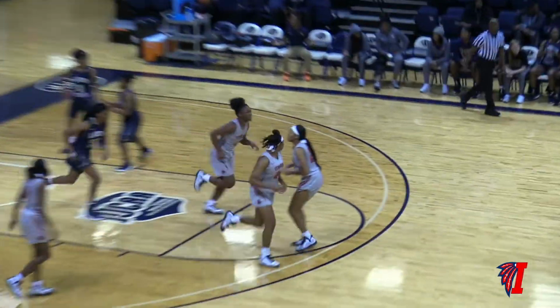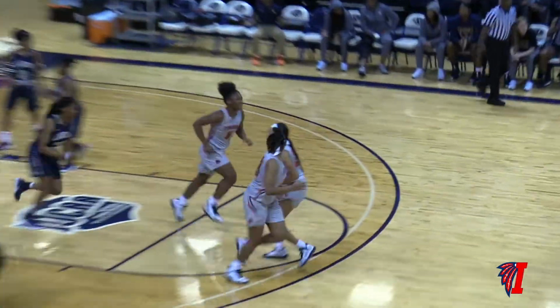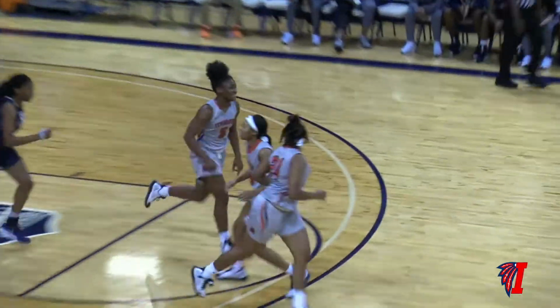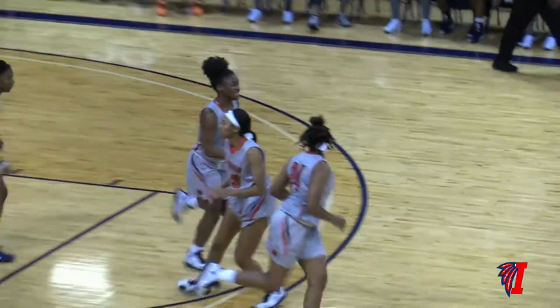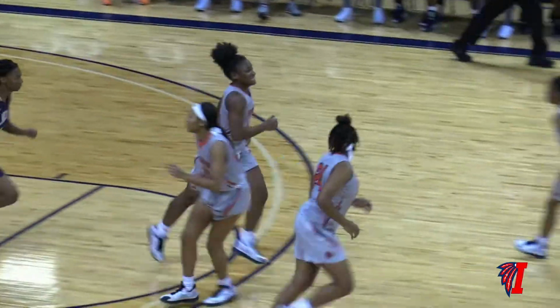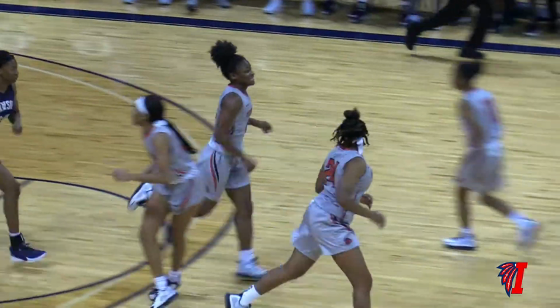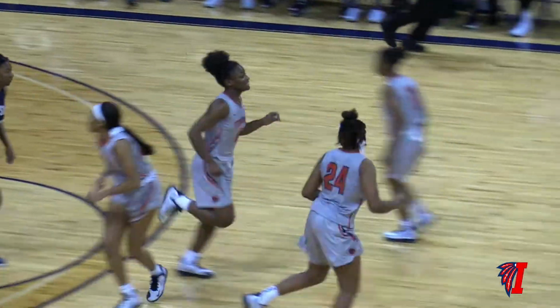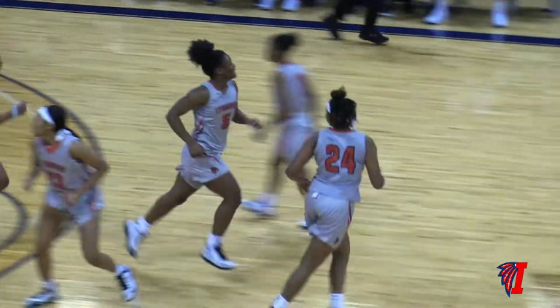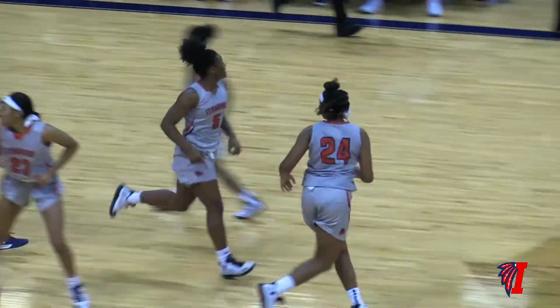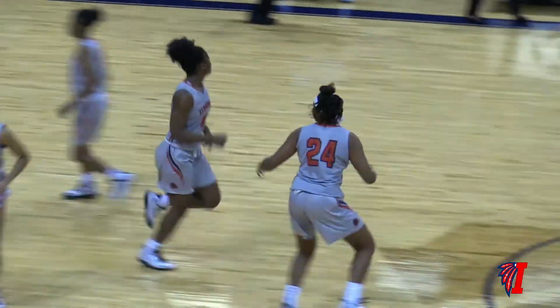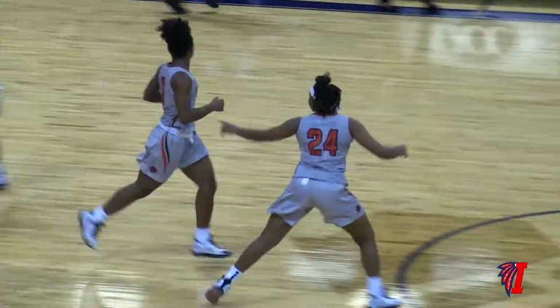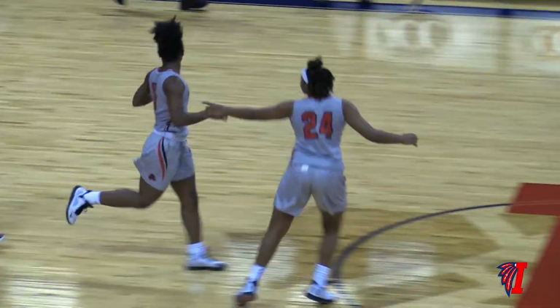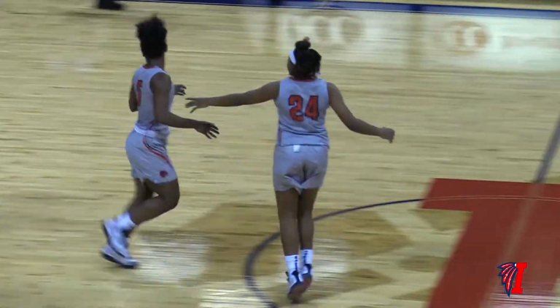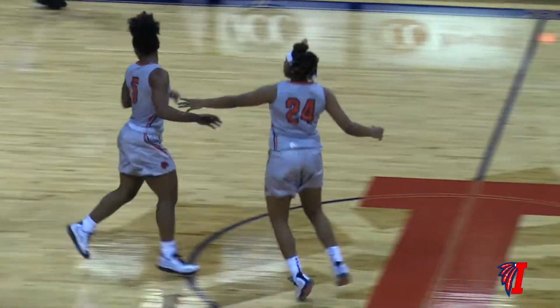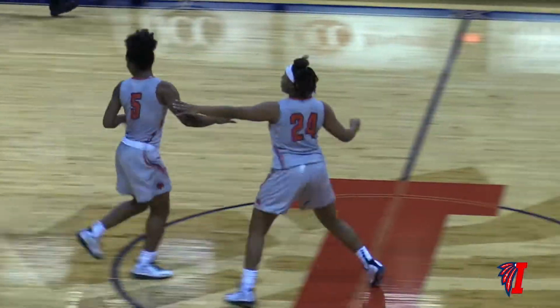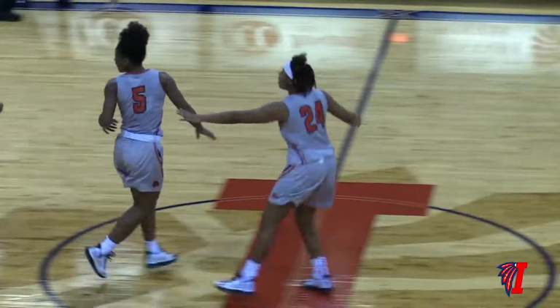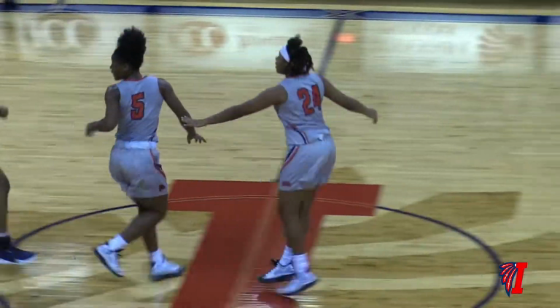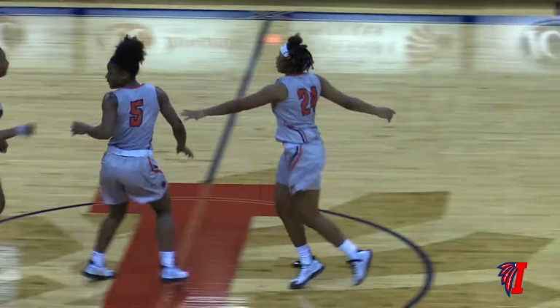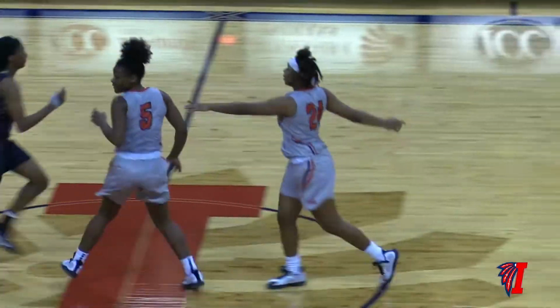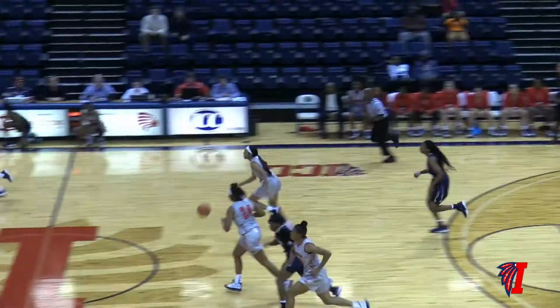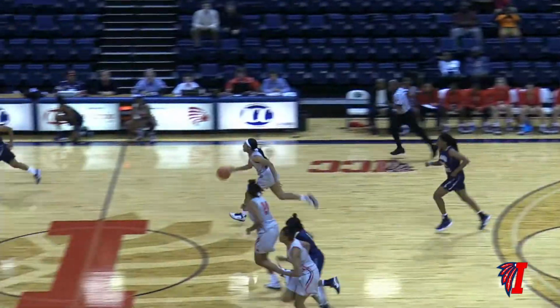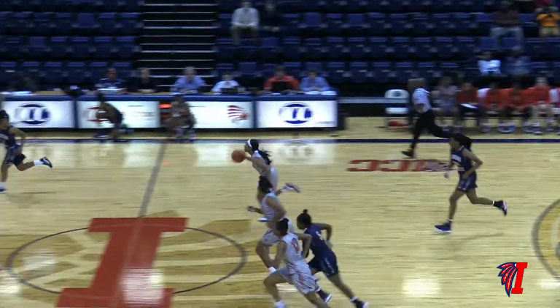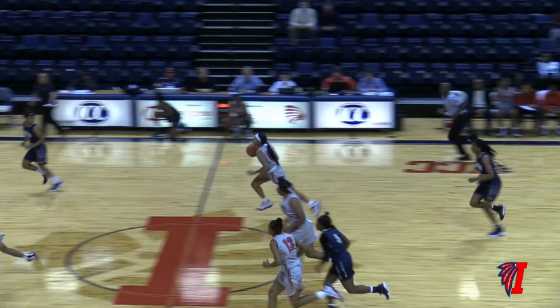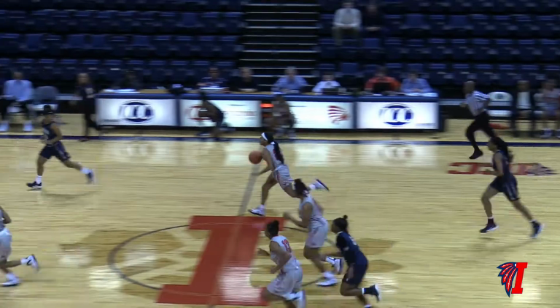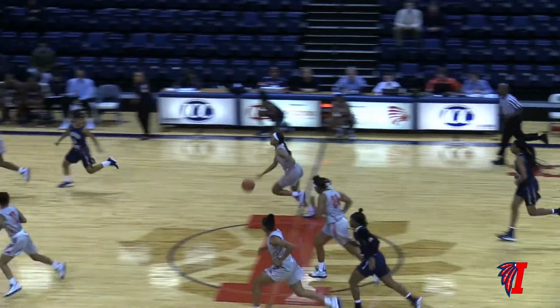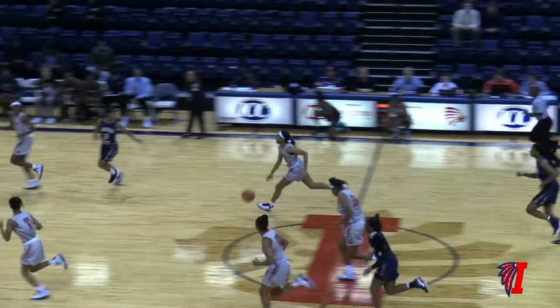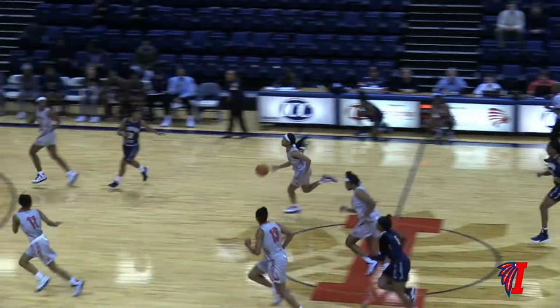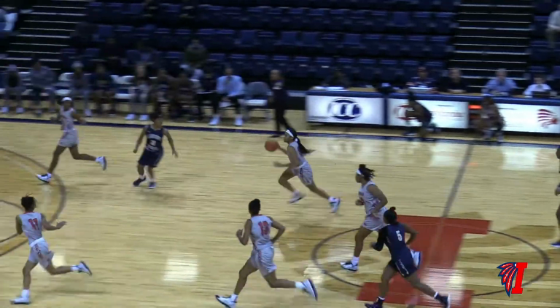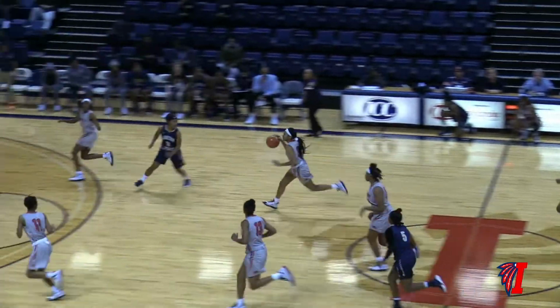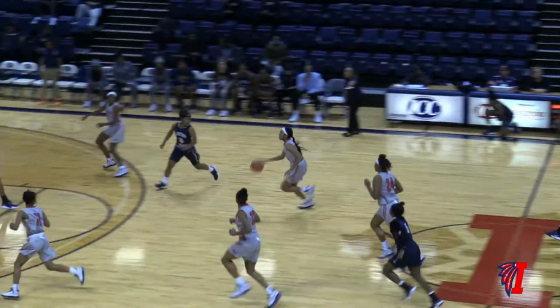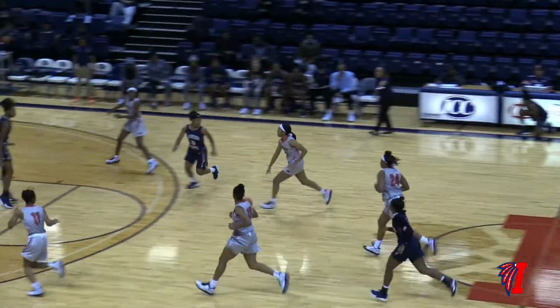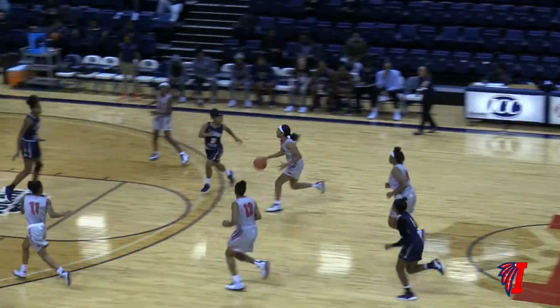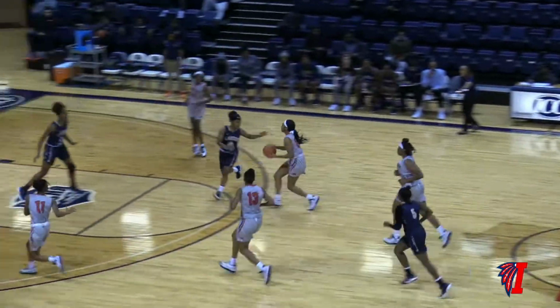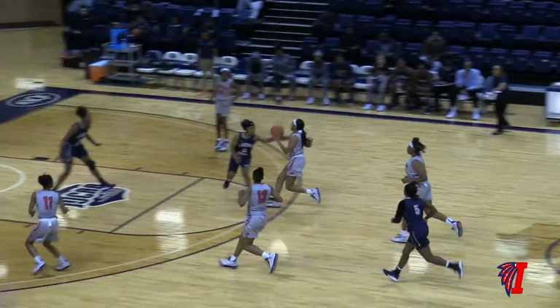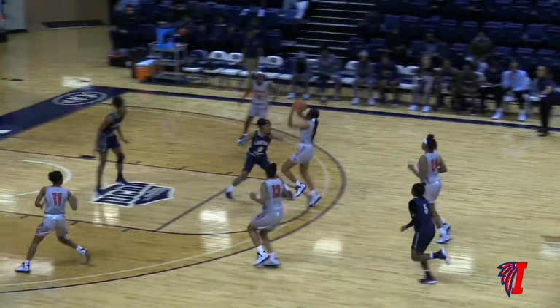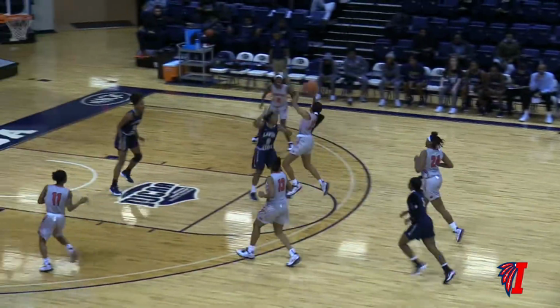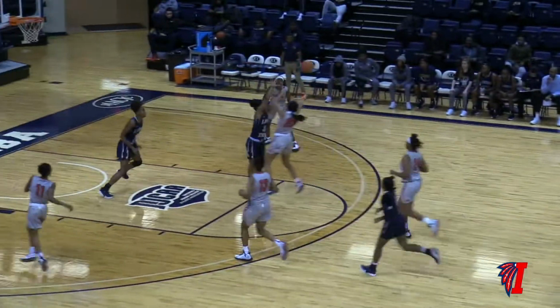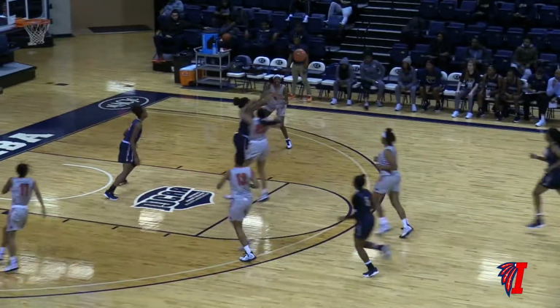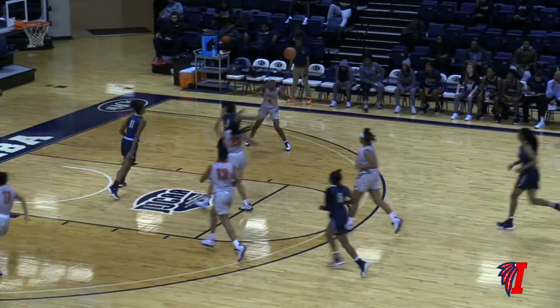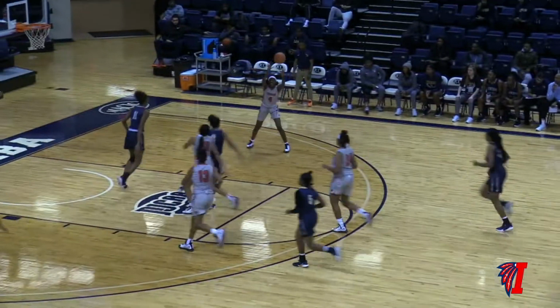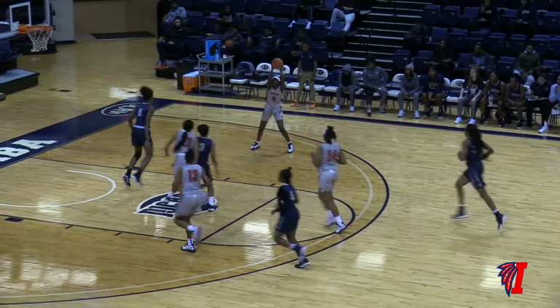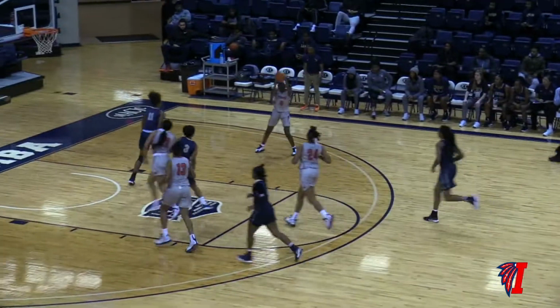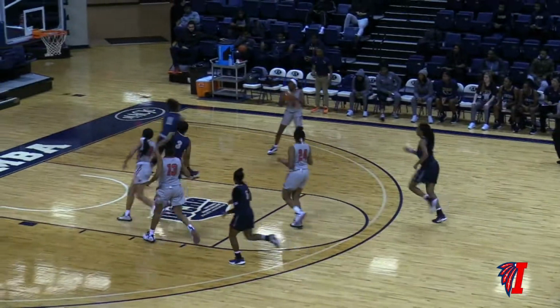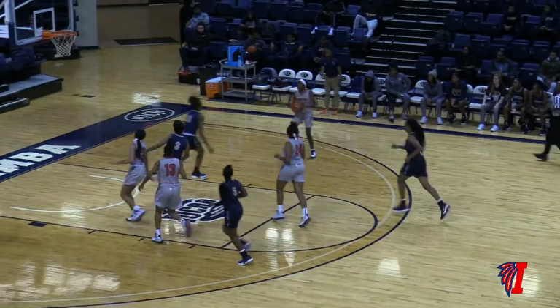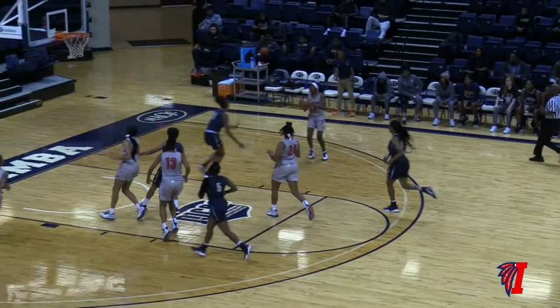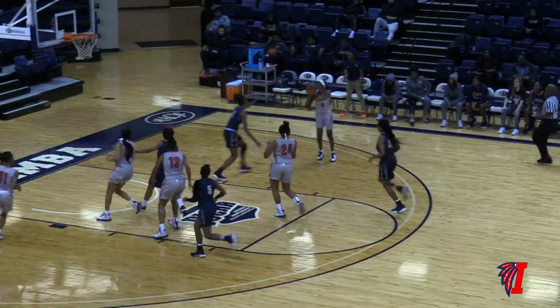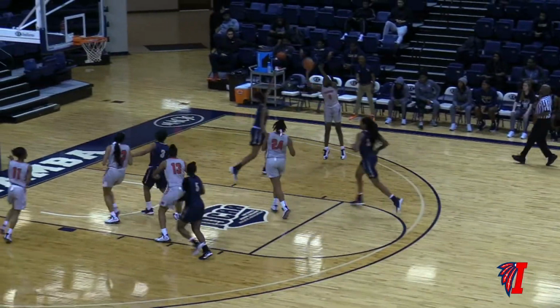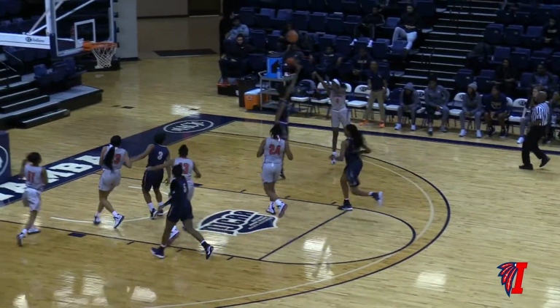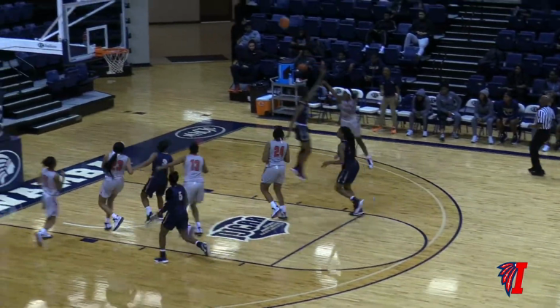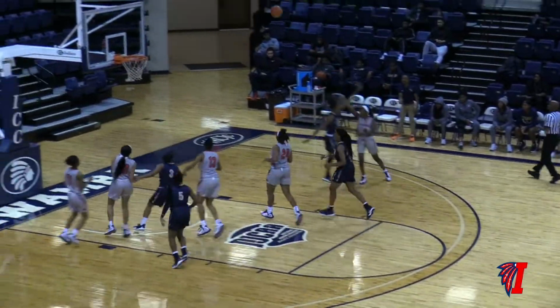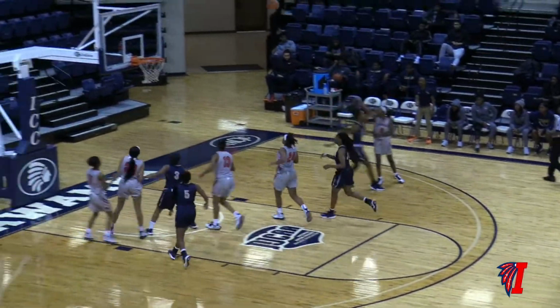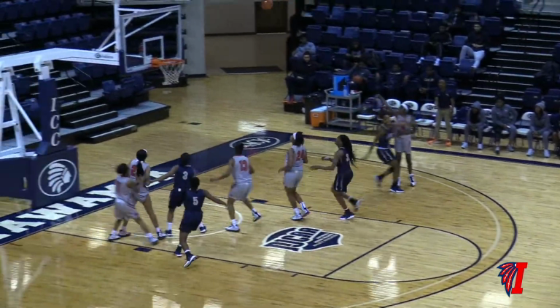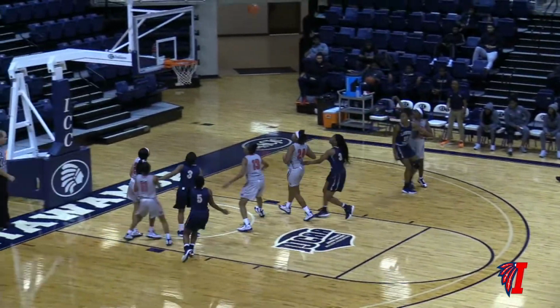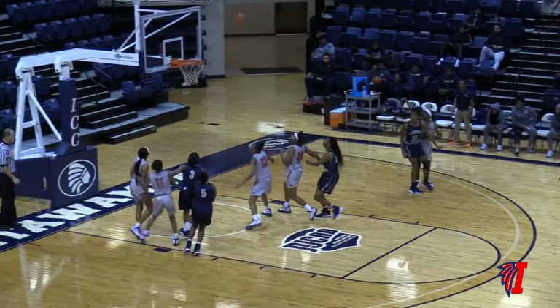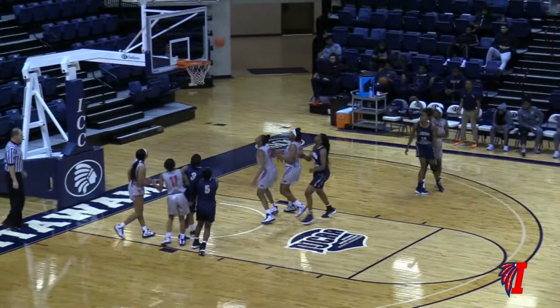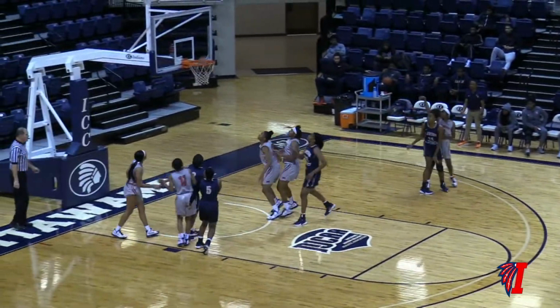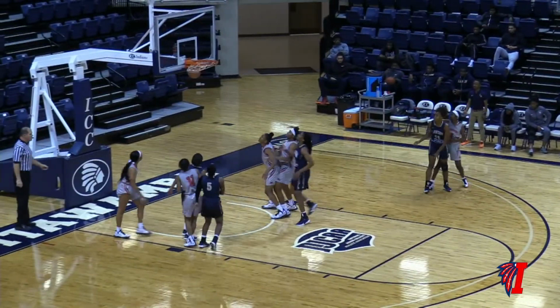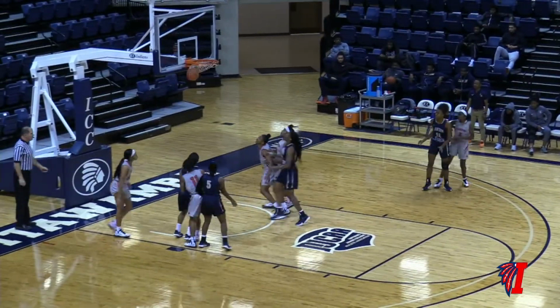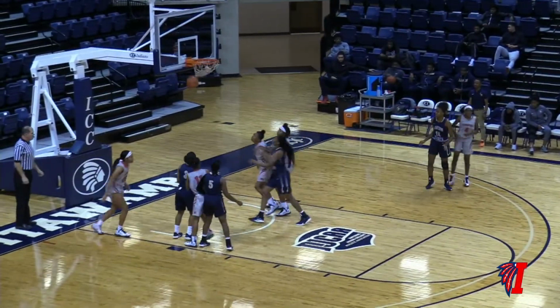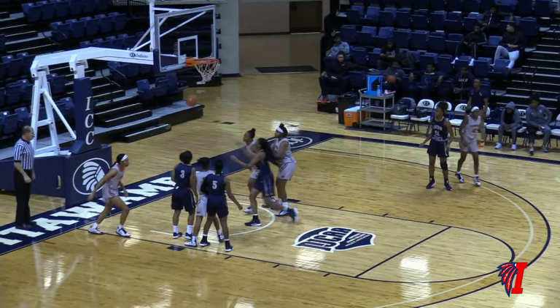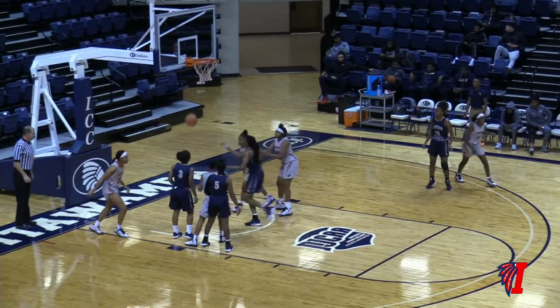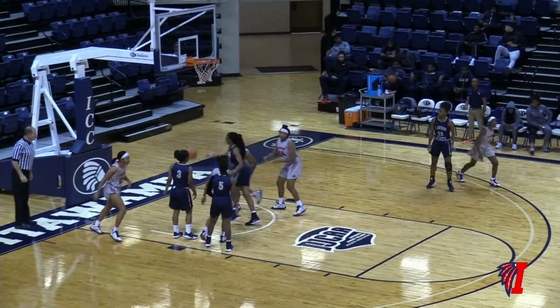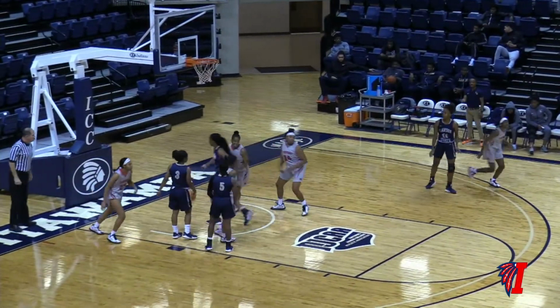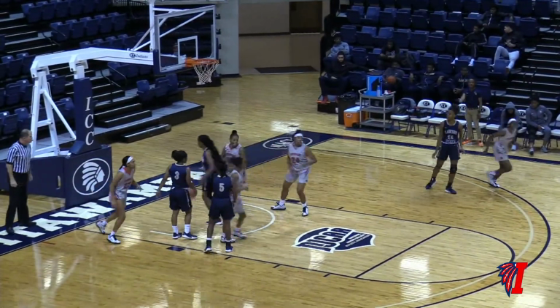Good job by Mariah Holla, holding on. Lady Indians with numbers on the other end. Three on two. Switch it down to Watkins. Watkins long two — yes.